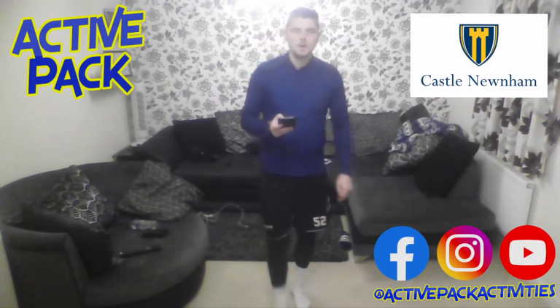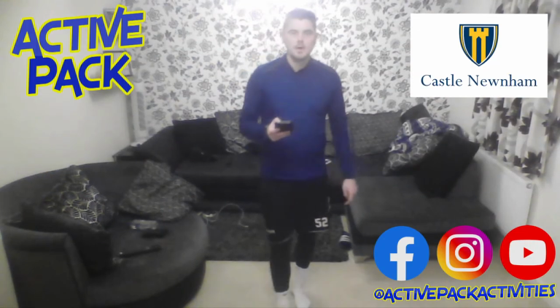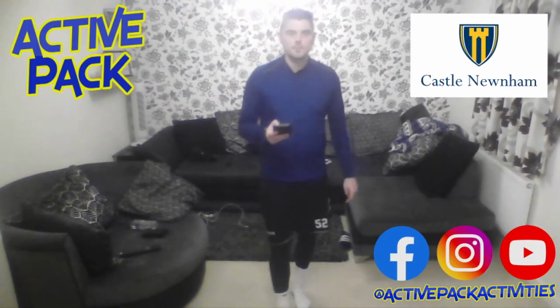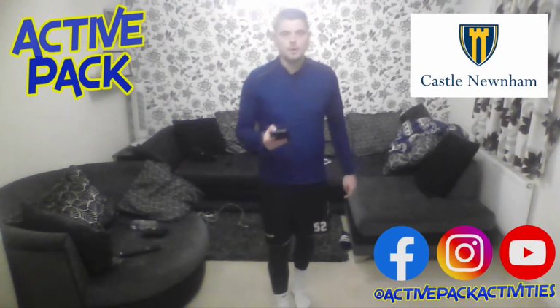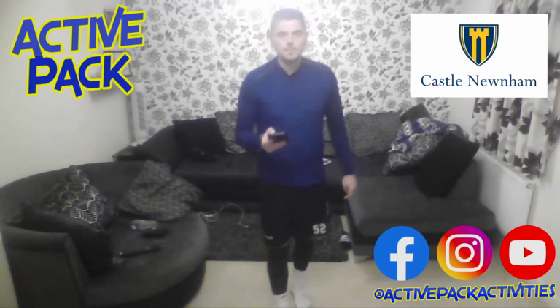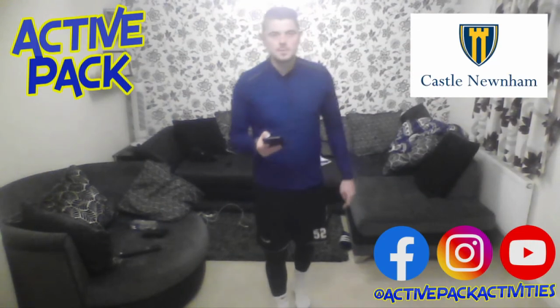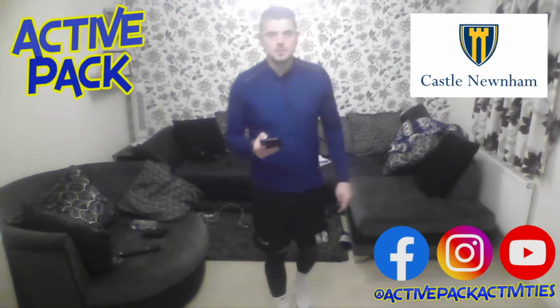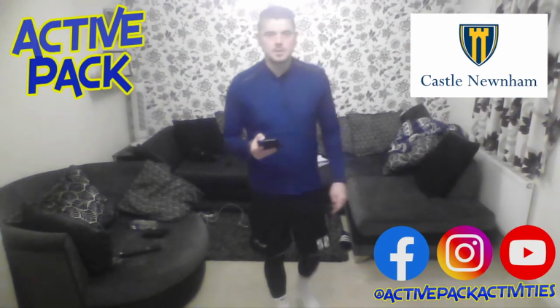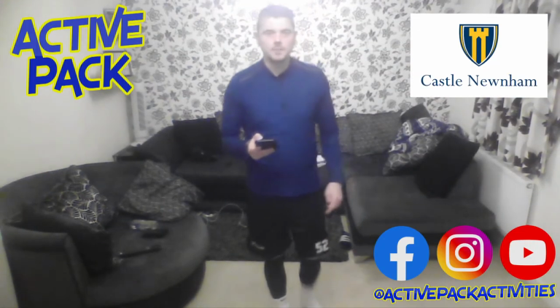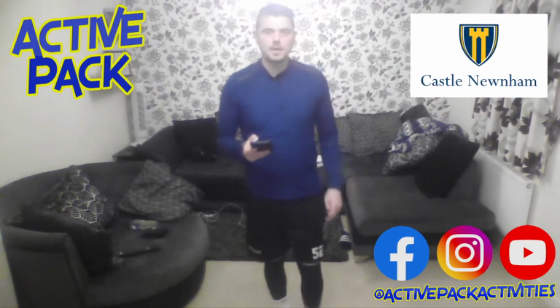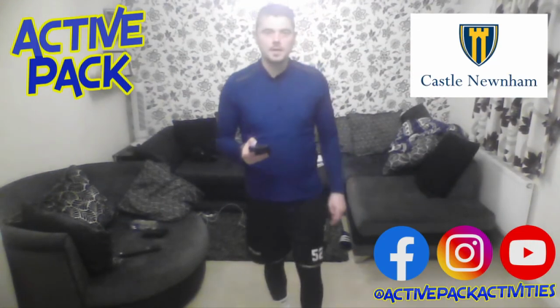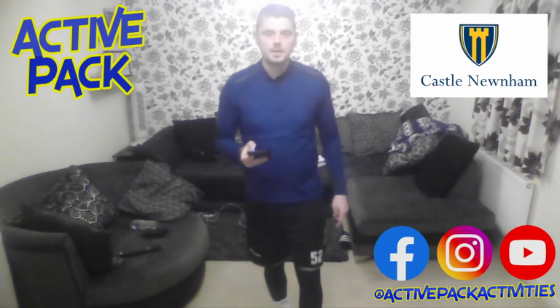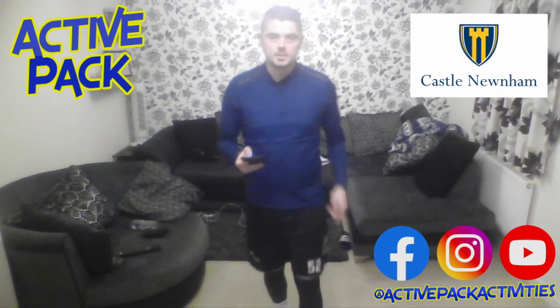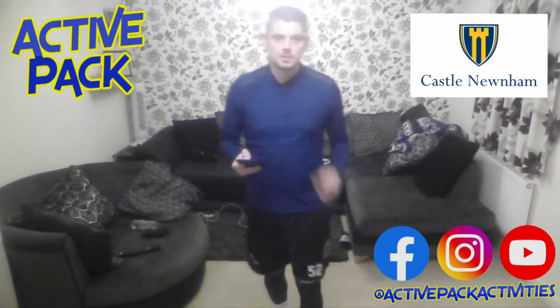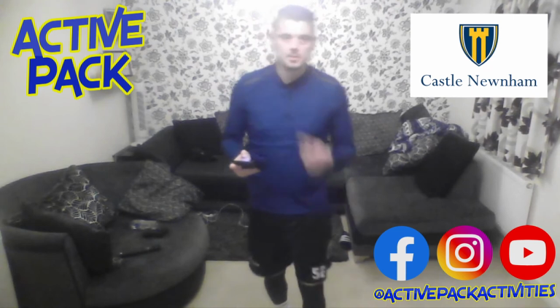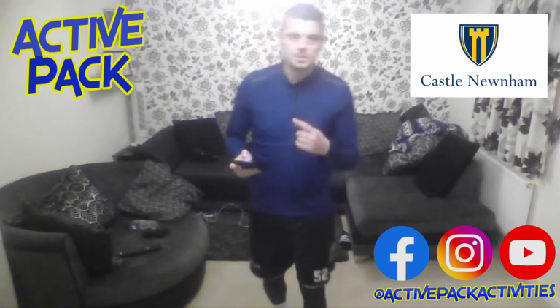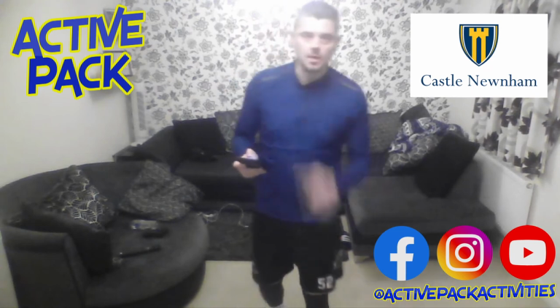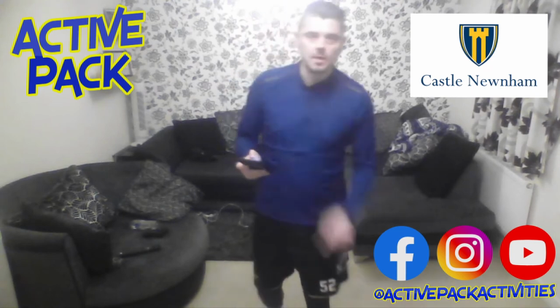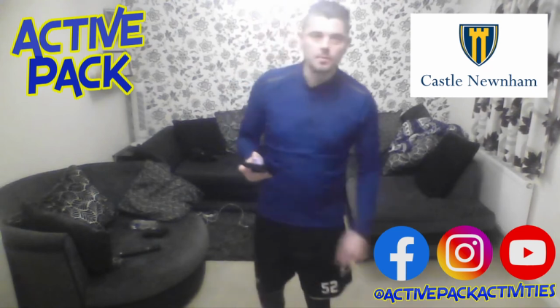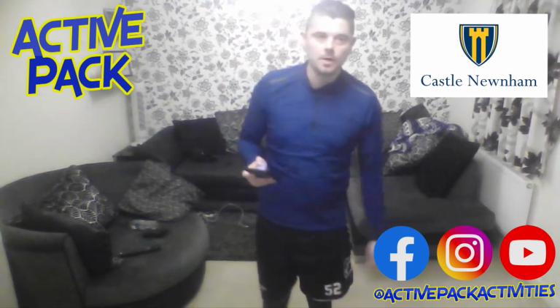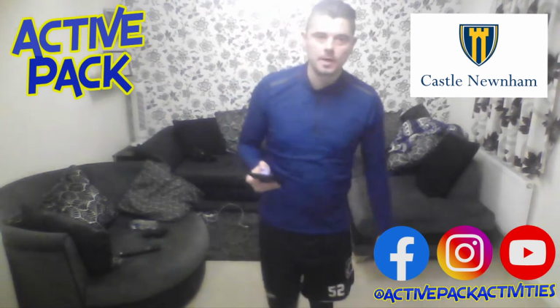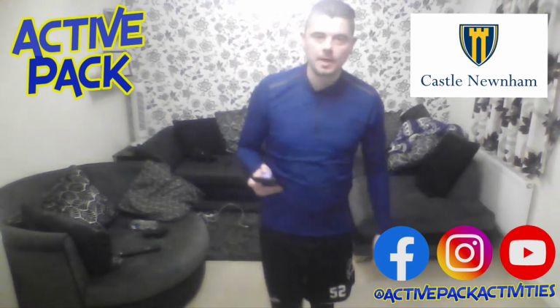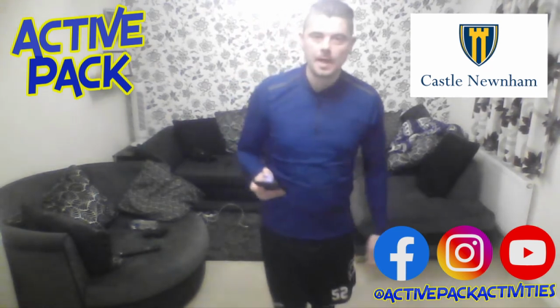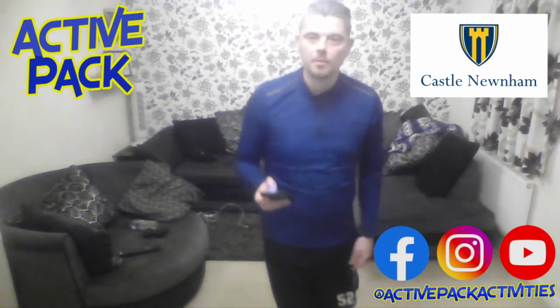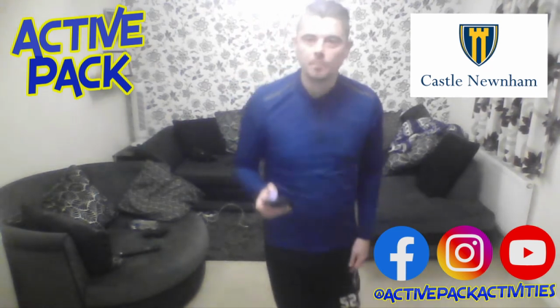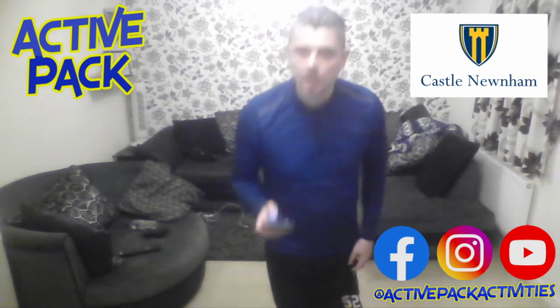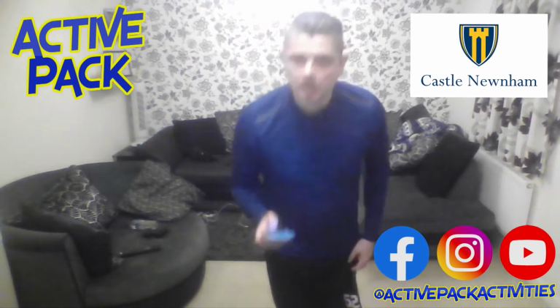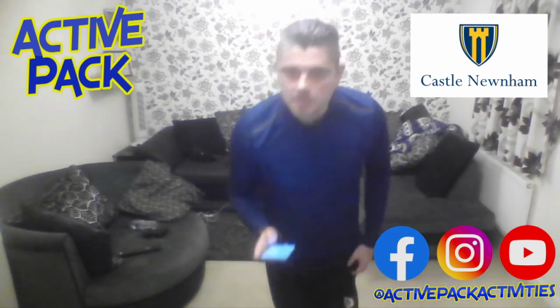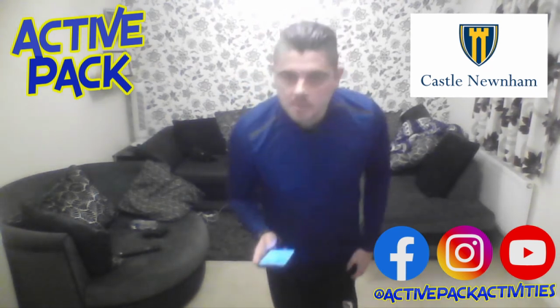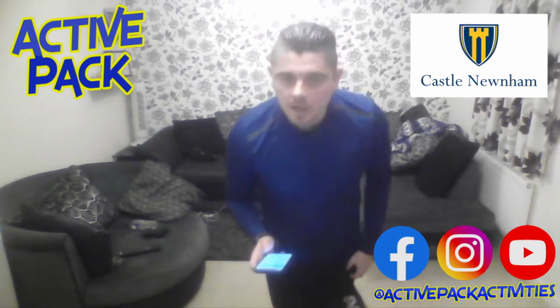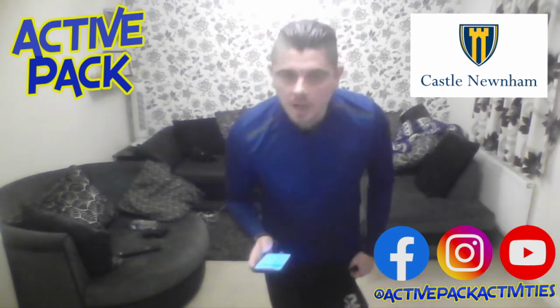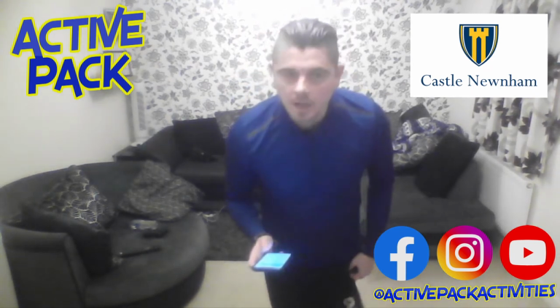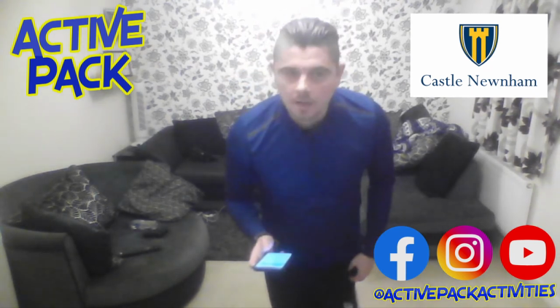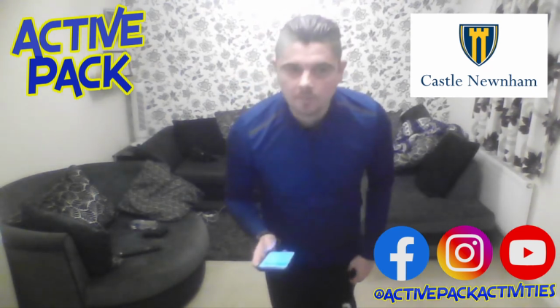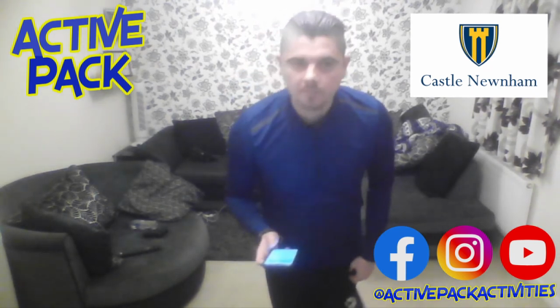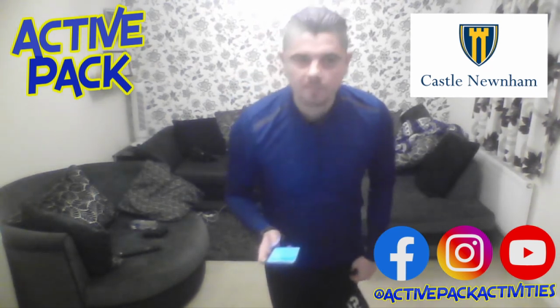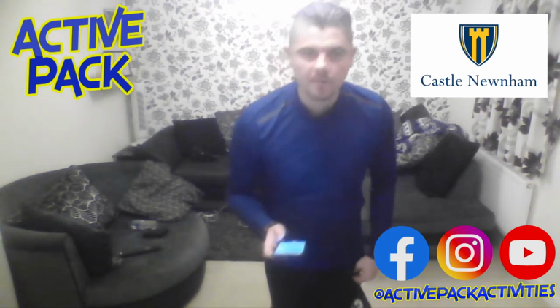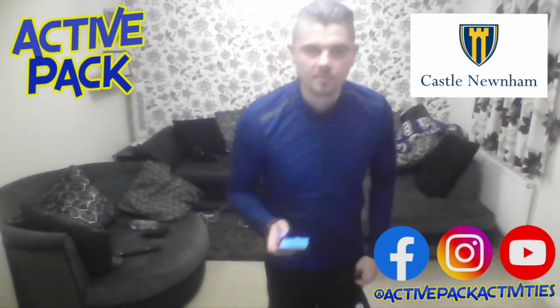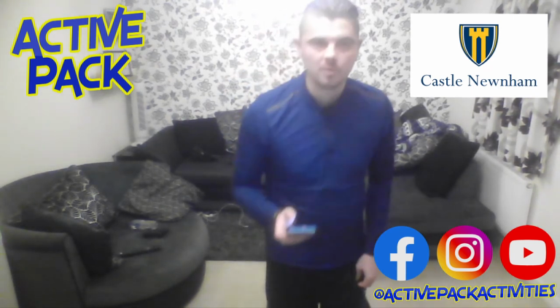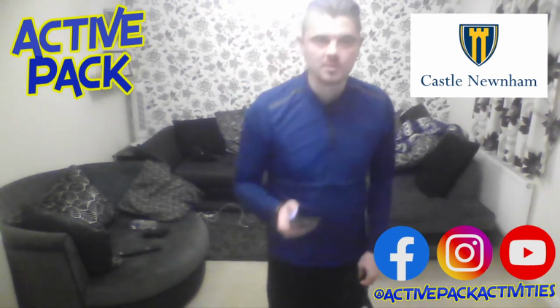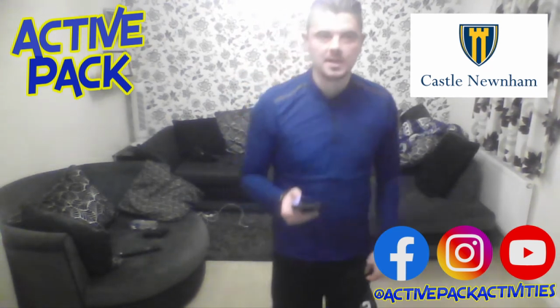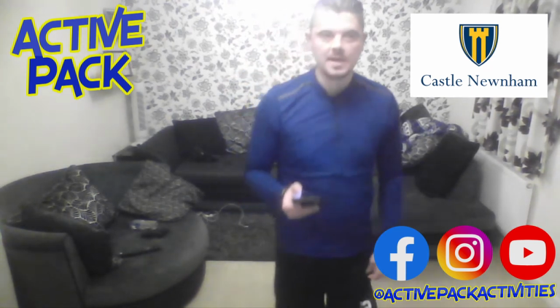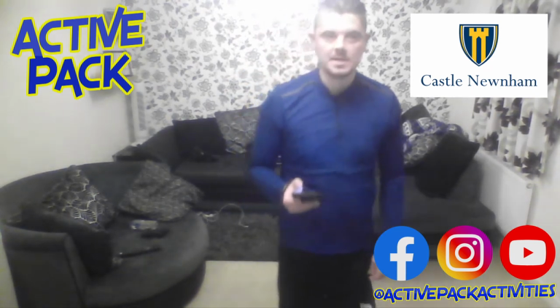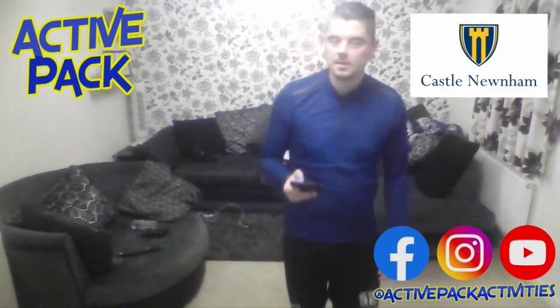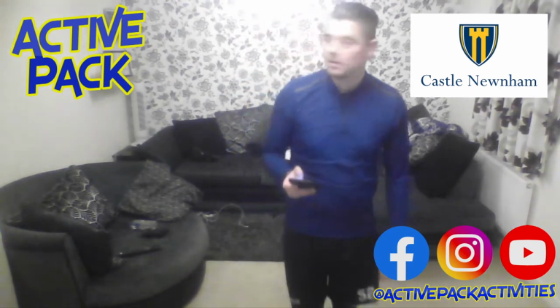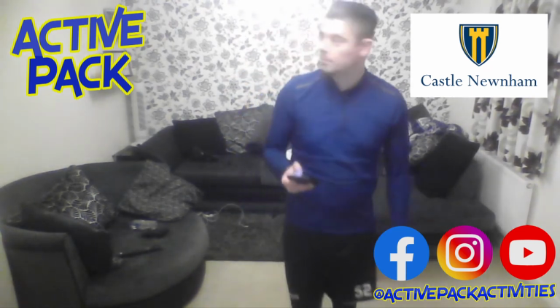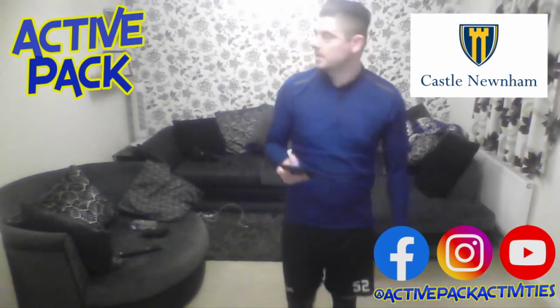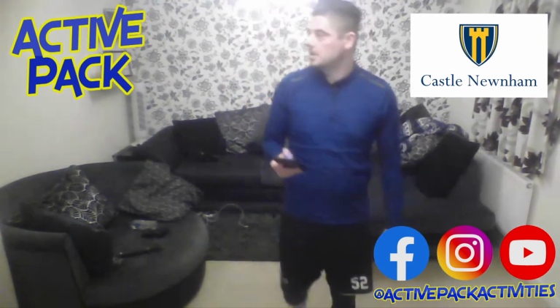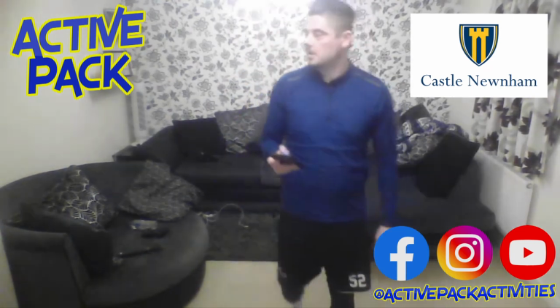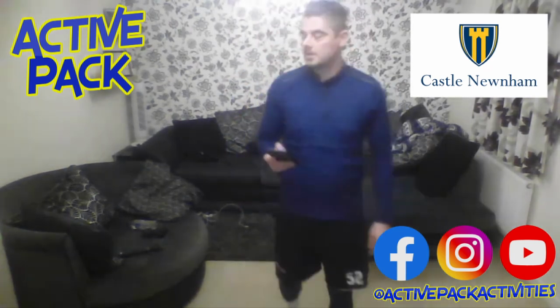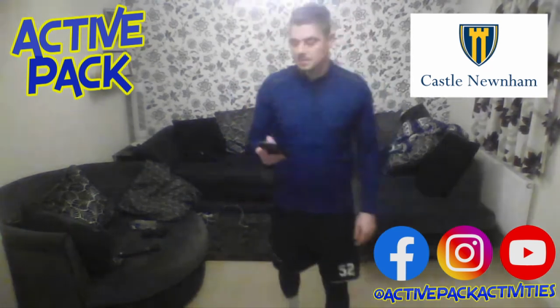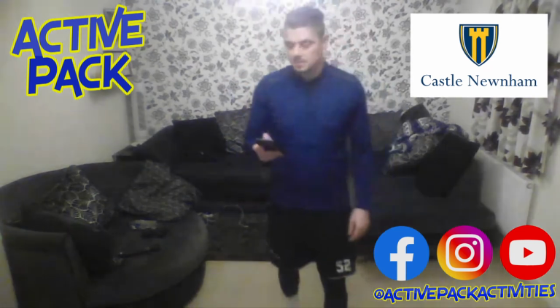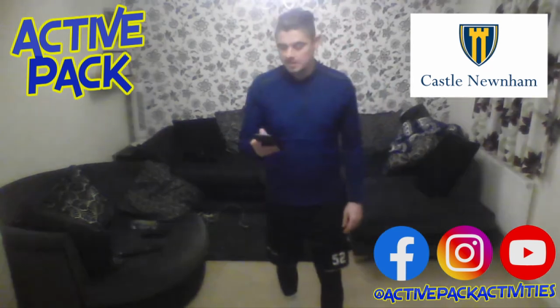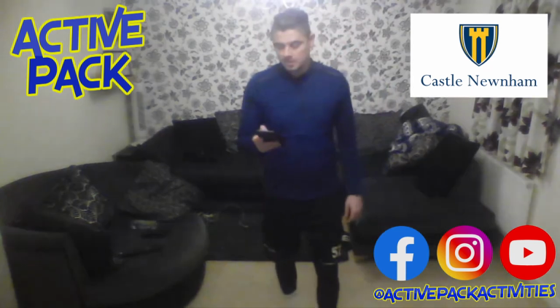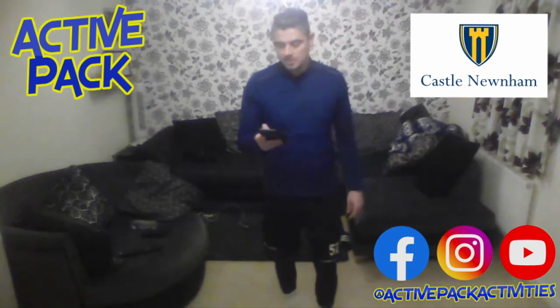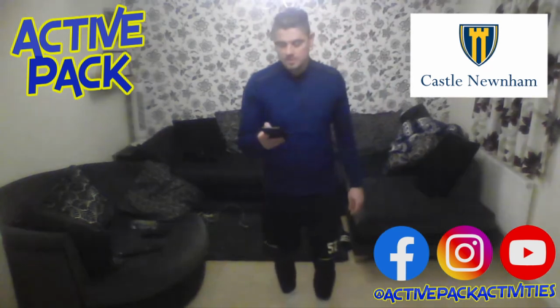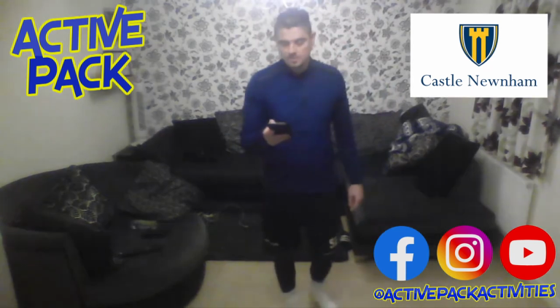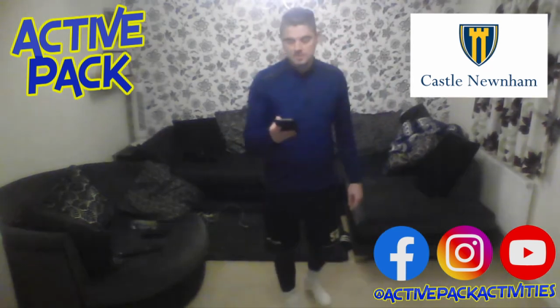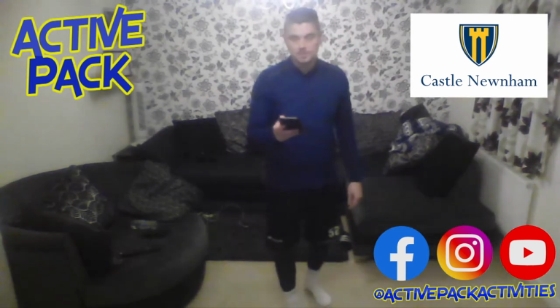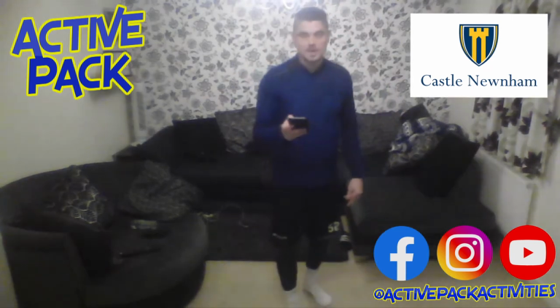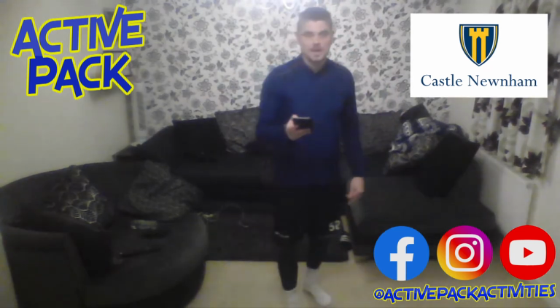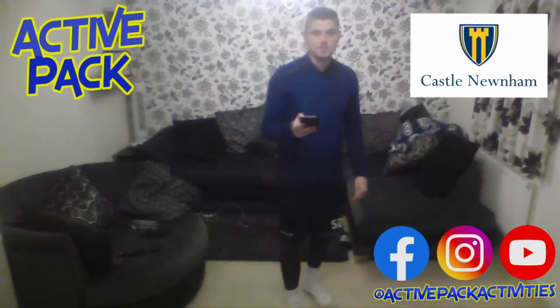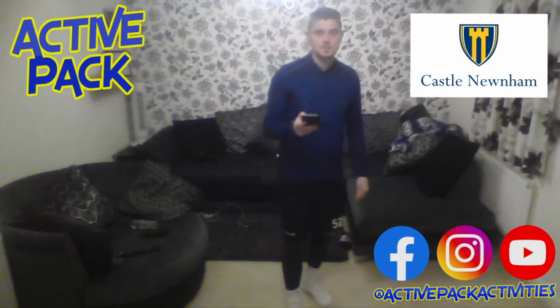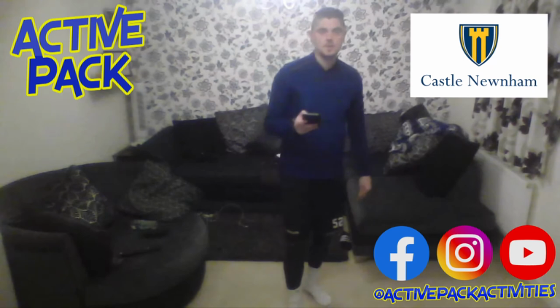Hi everyone, Mr. Sherratt here. Excuse the light — working out past five o'clock today, so it's a little bit darker, so I need the lights on inside the house.